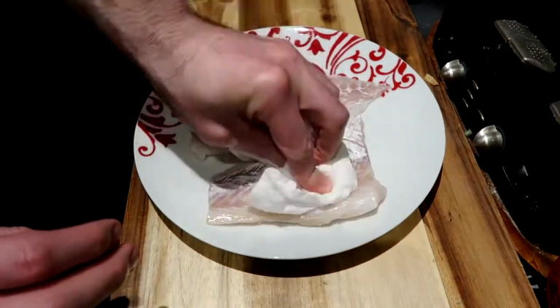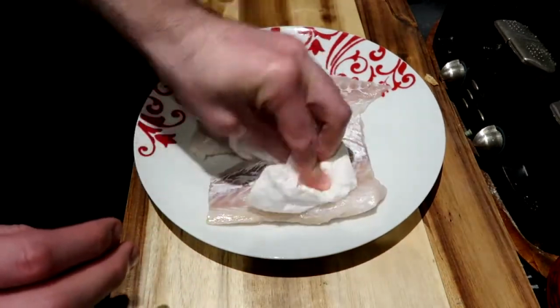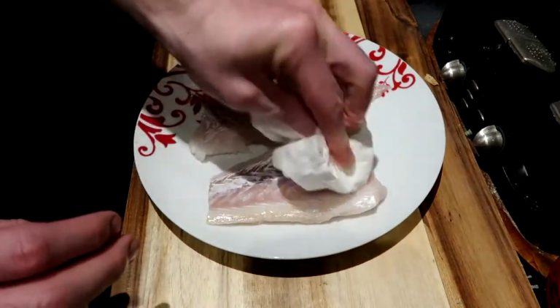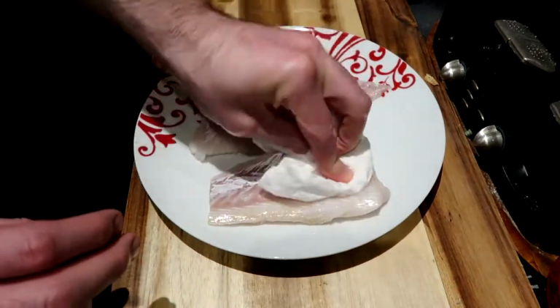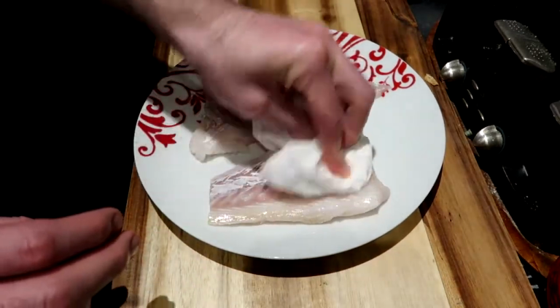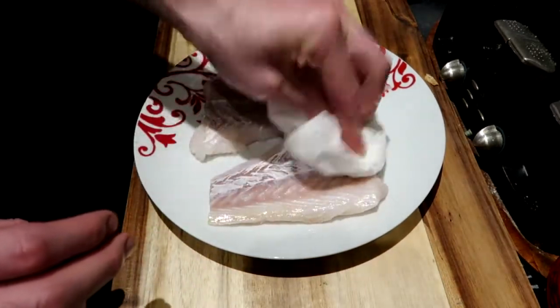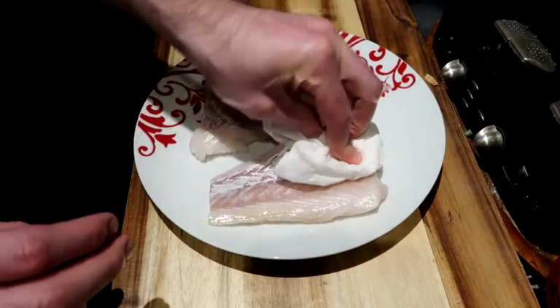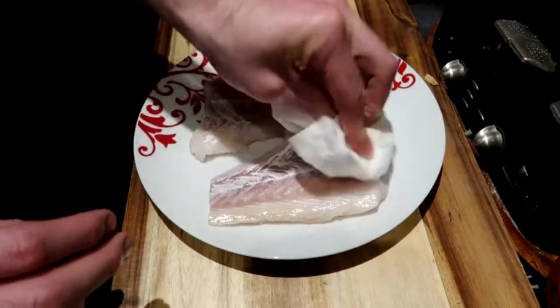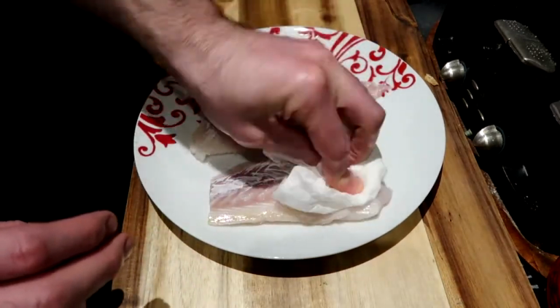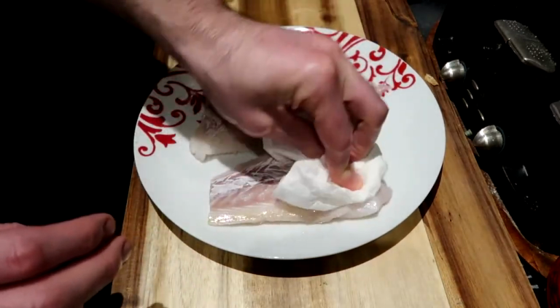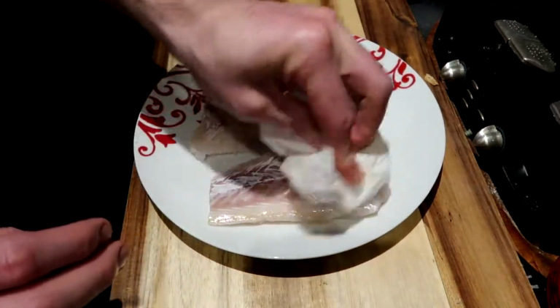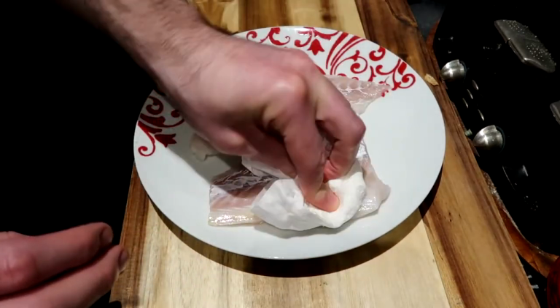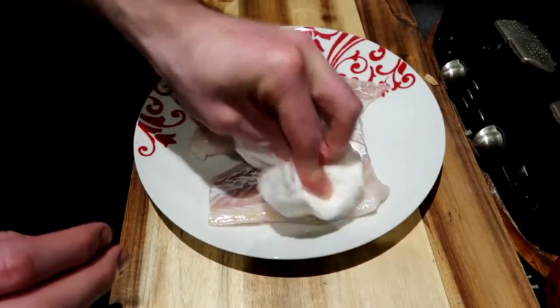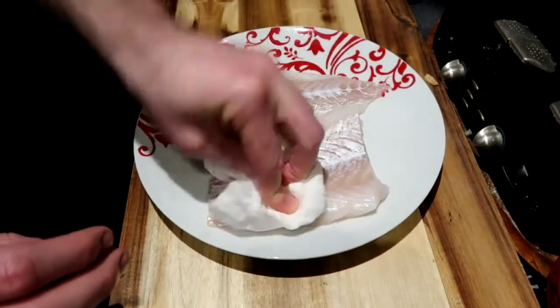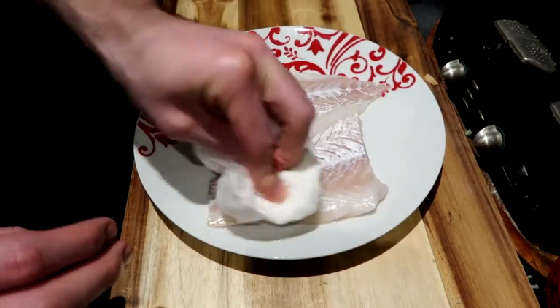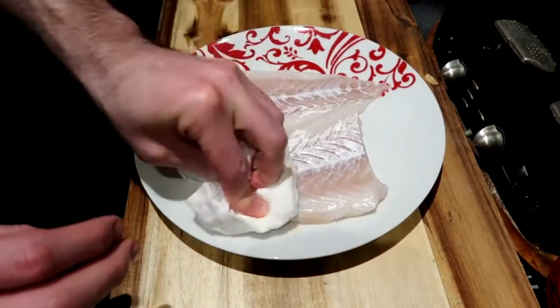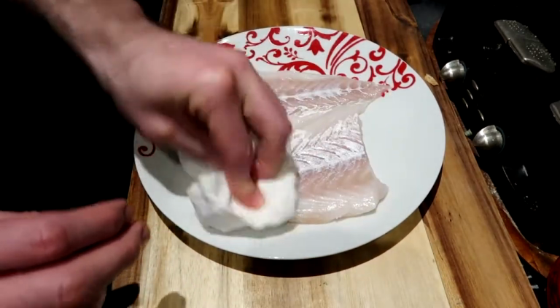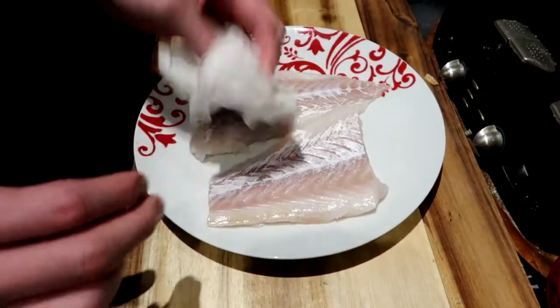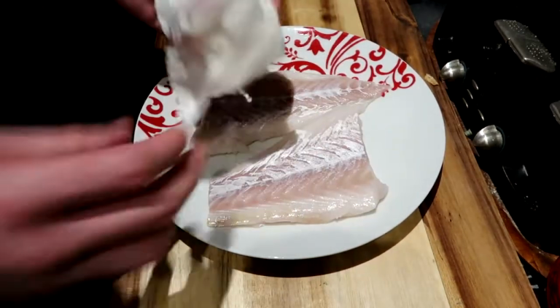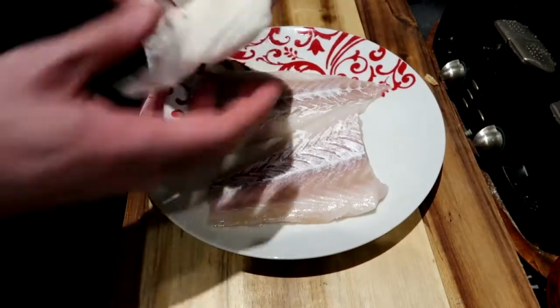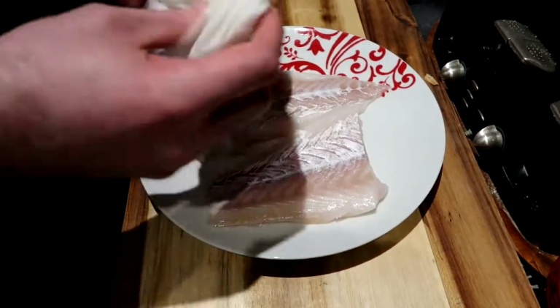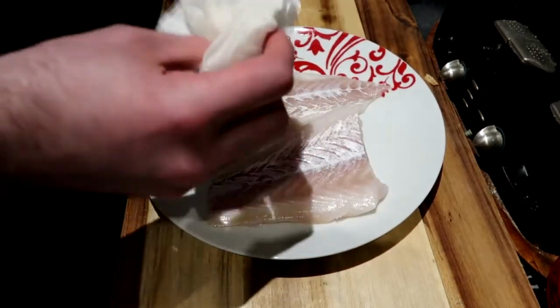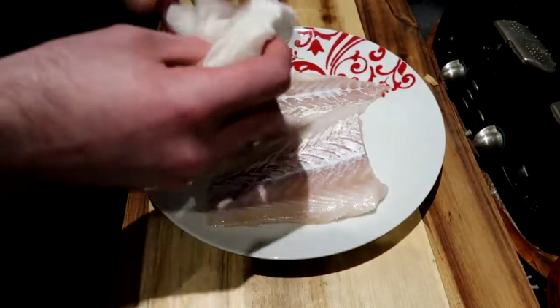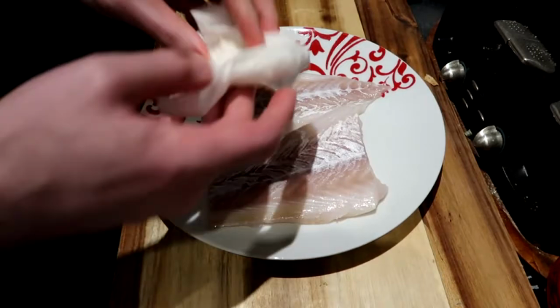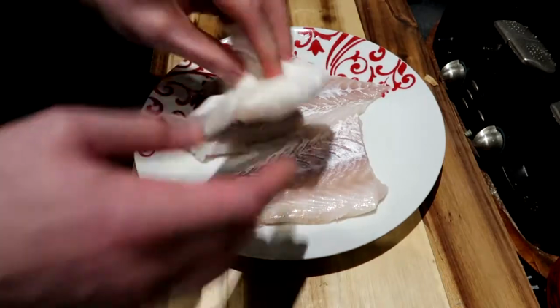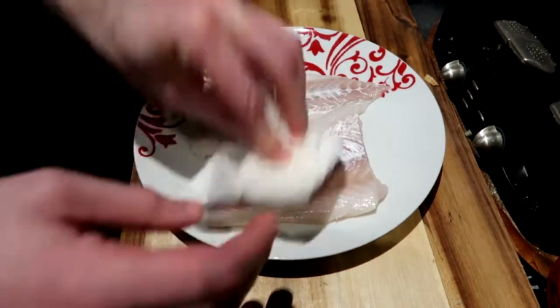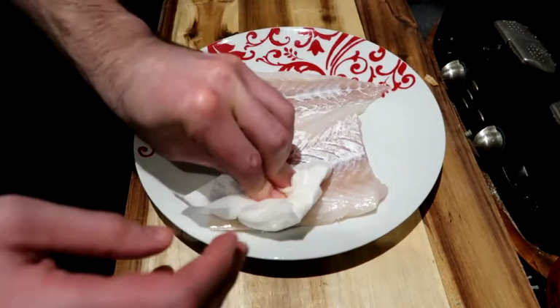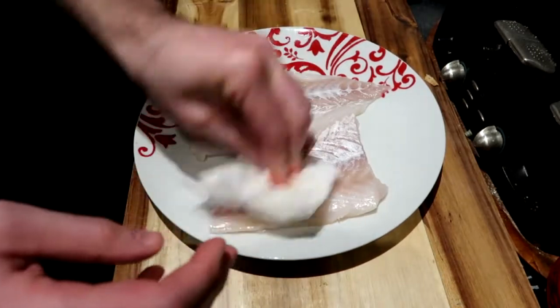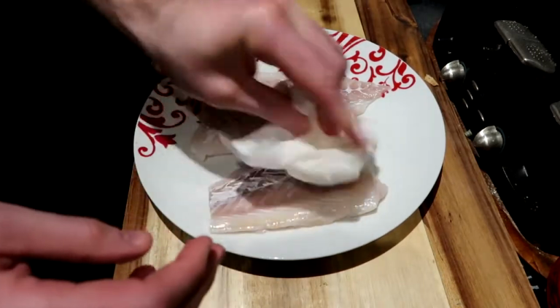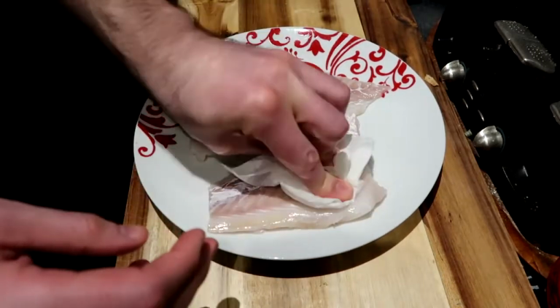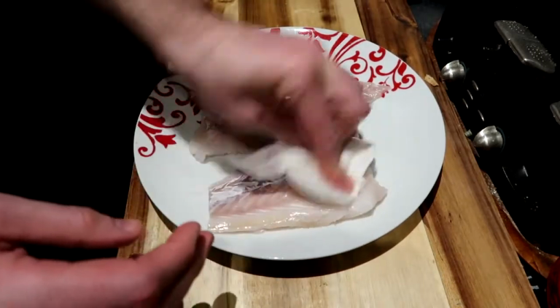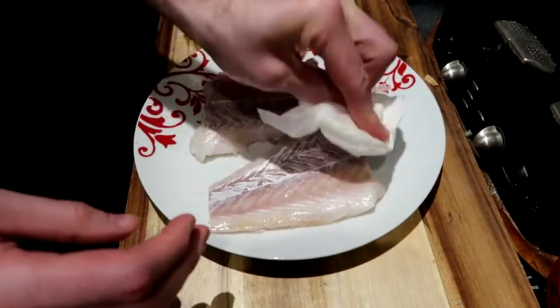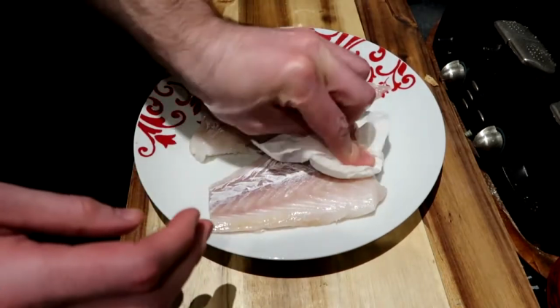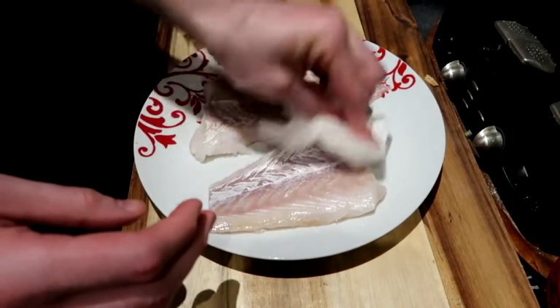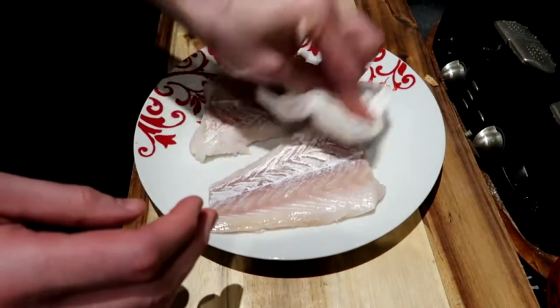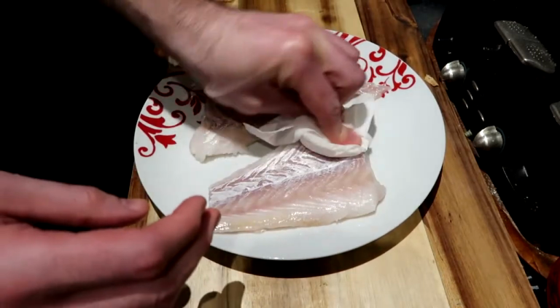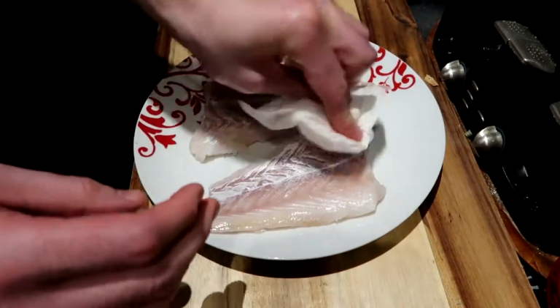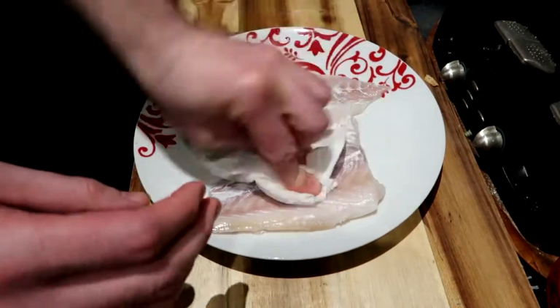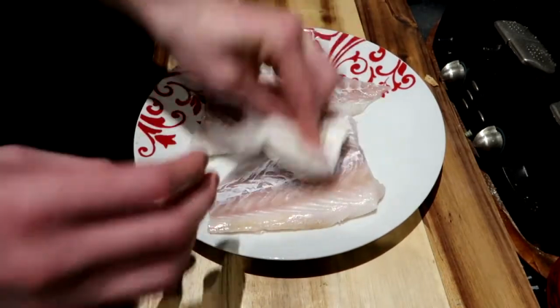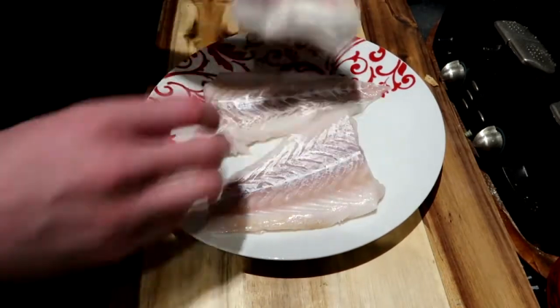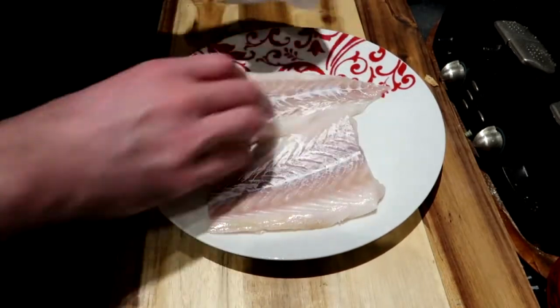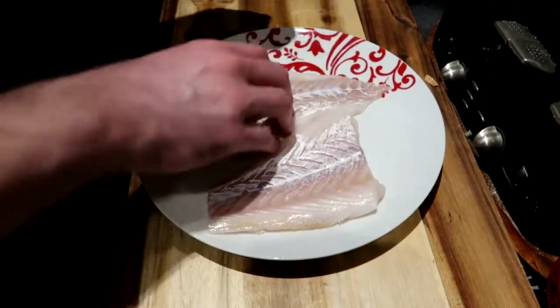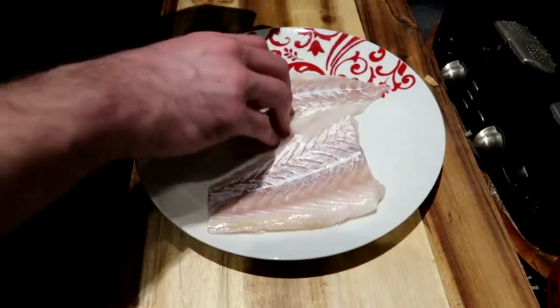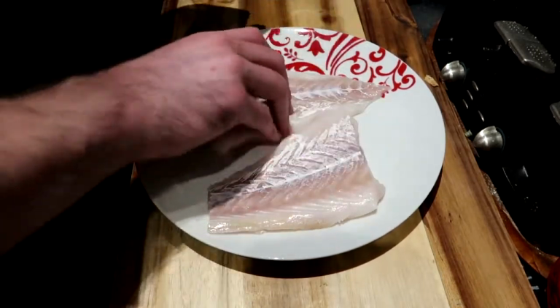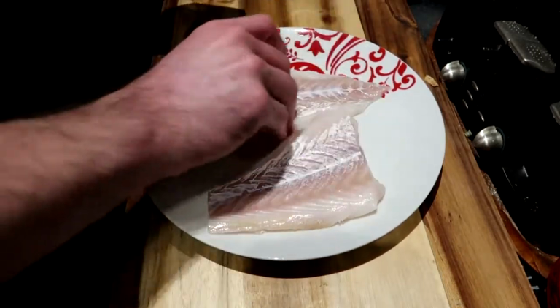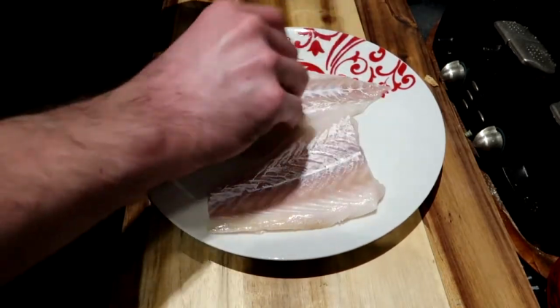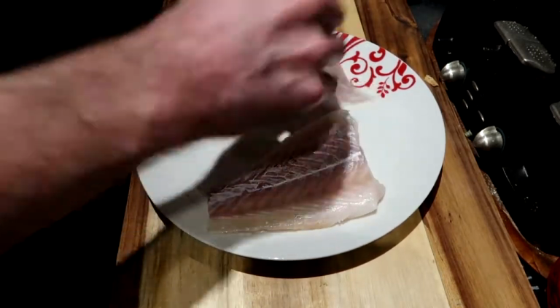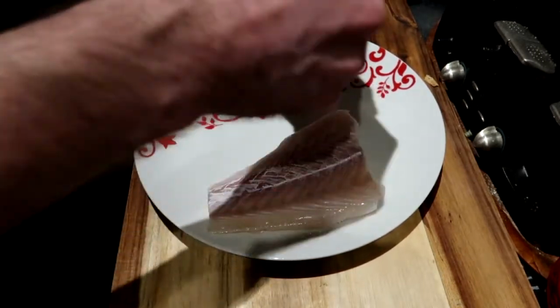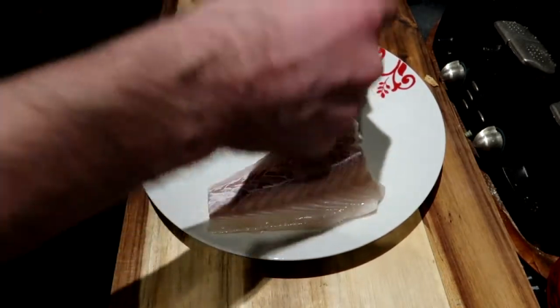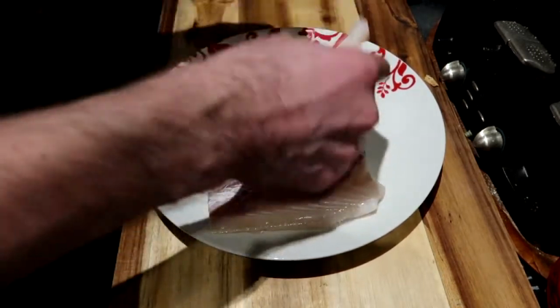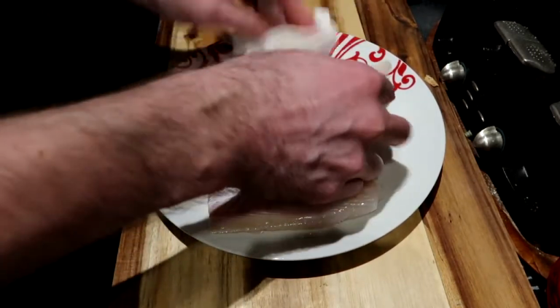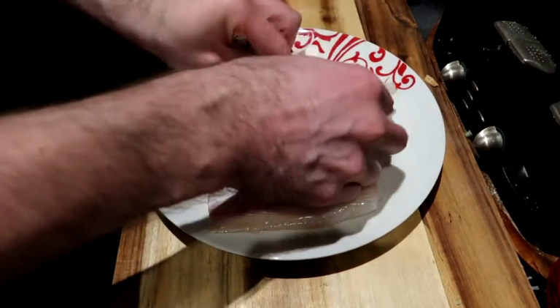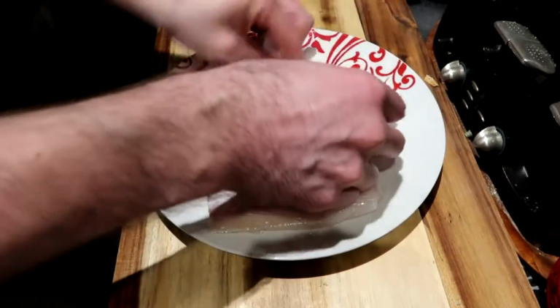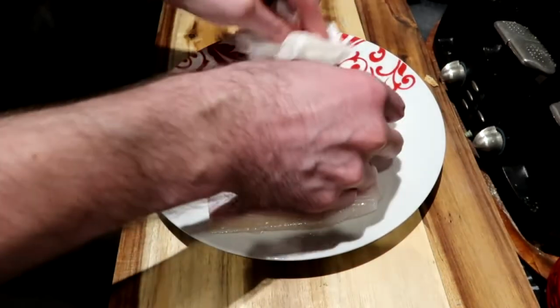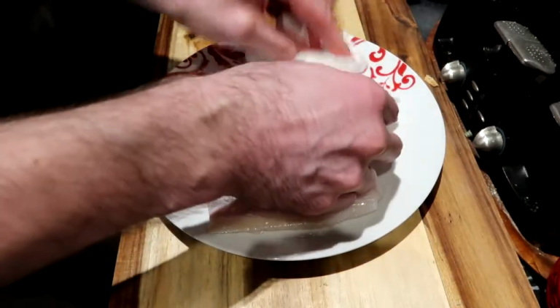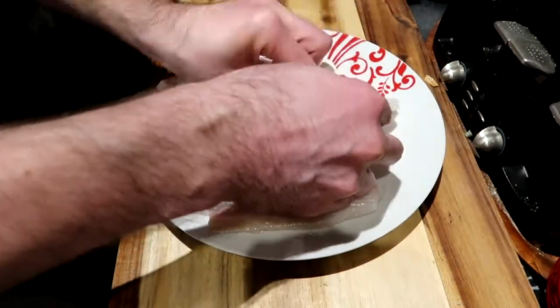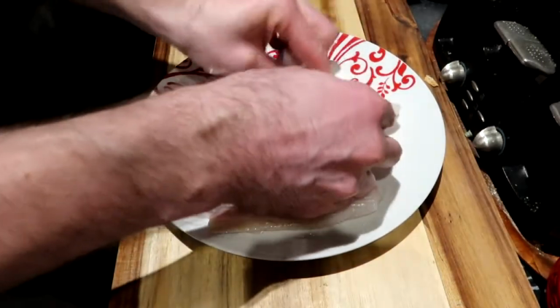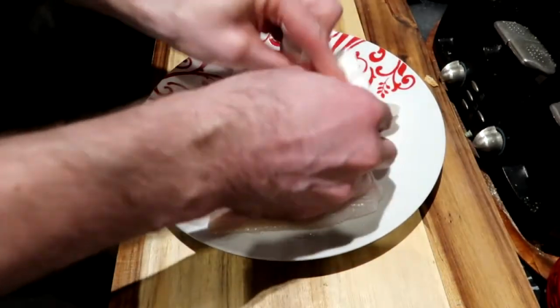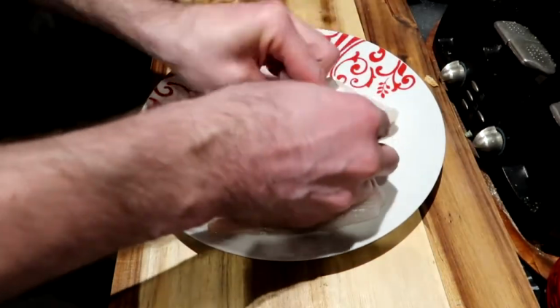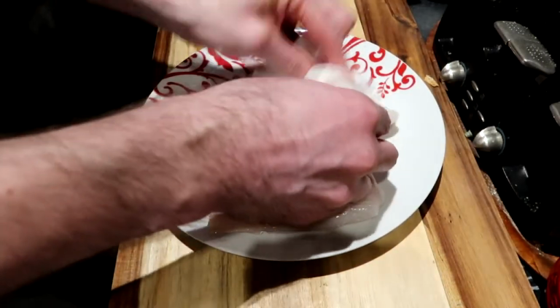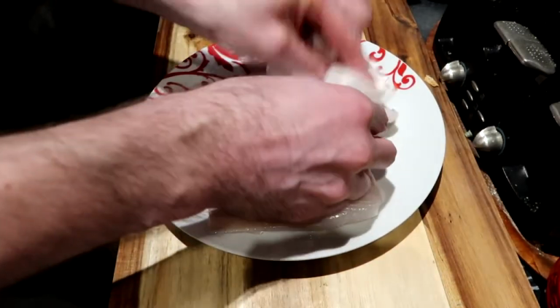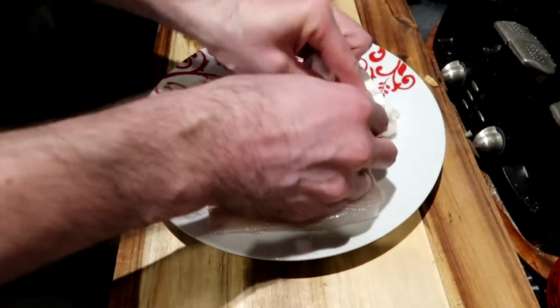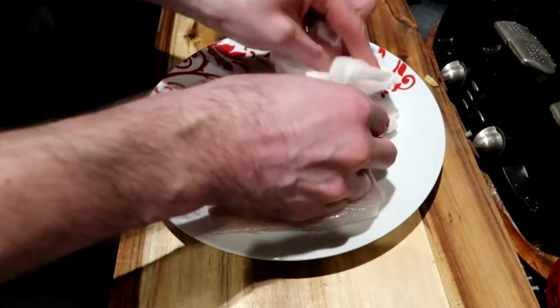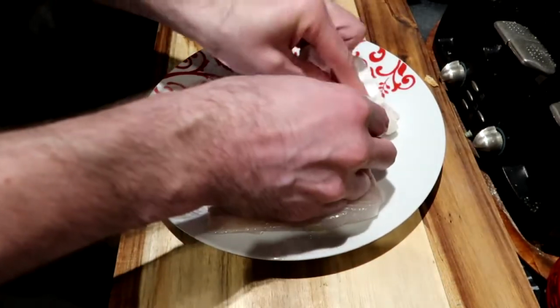Just pat that down, make sure it's nice and dry.